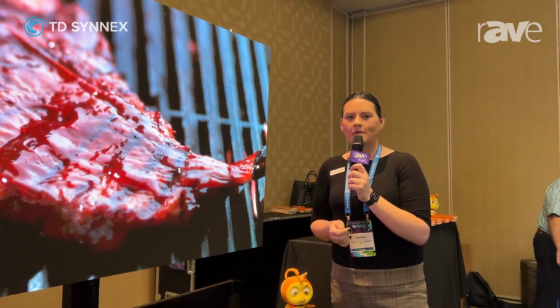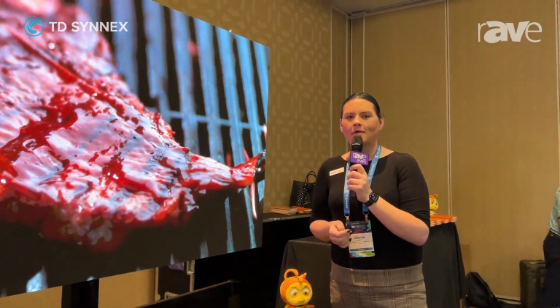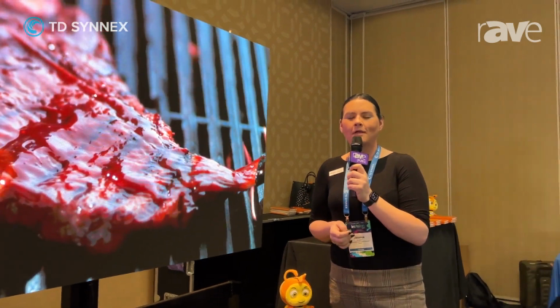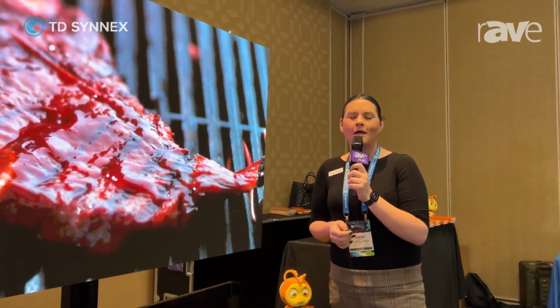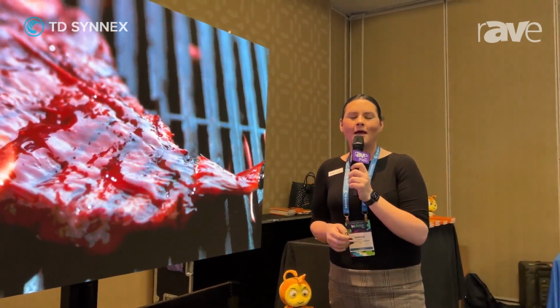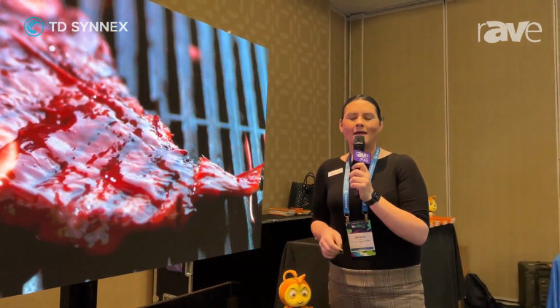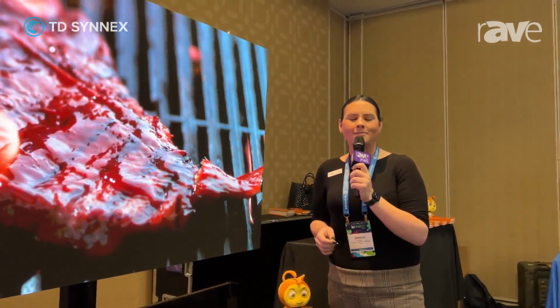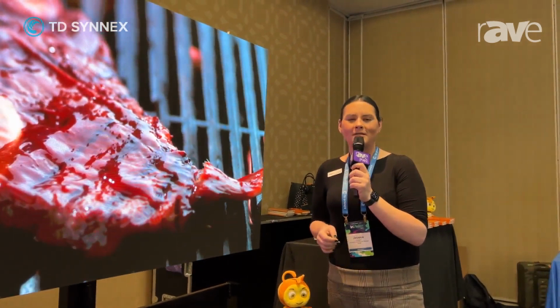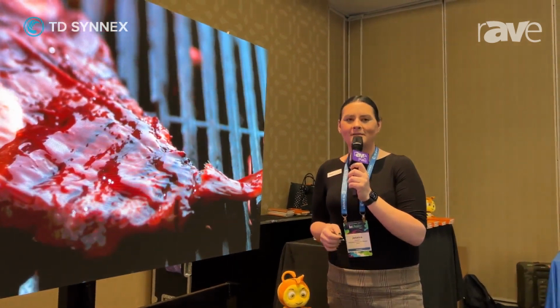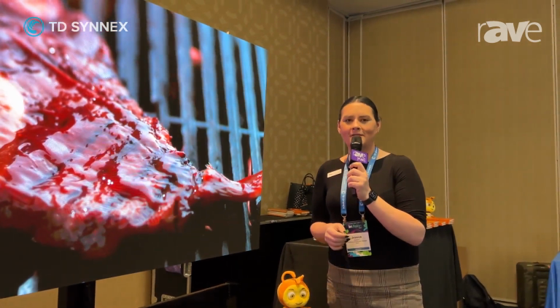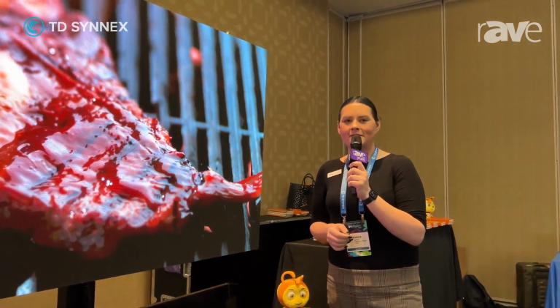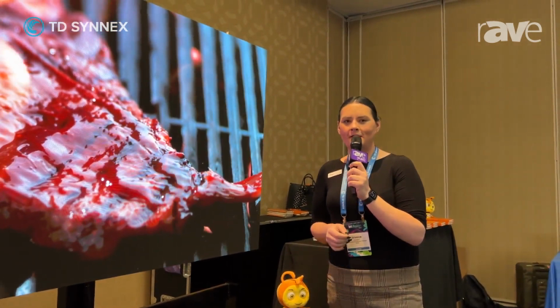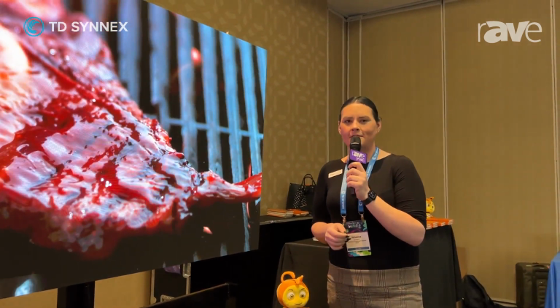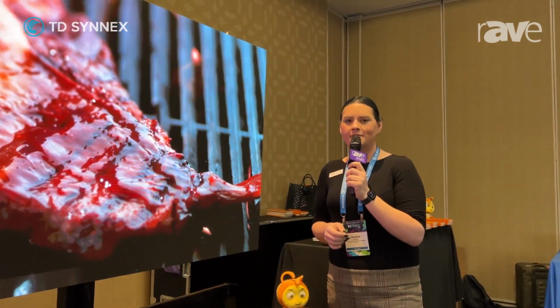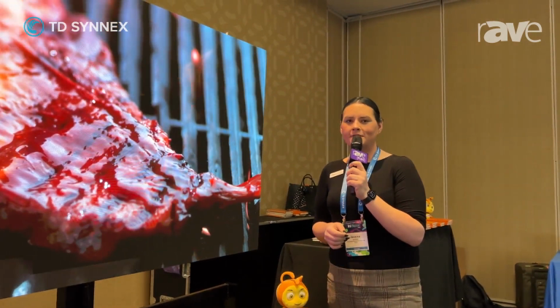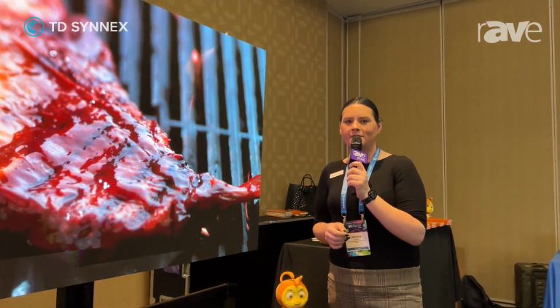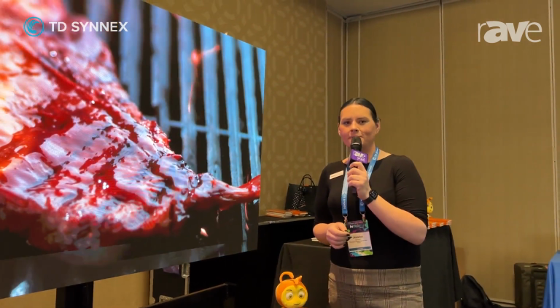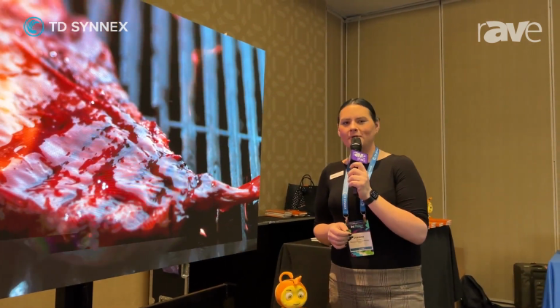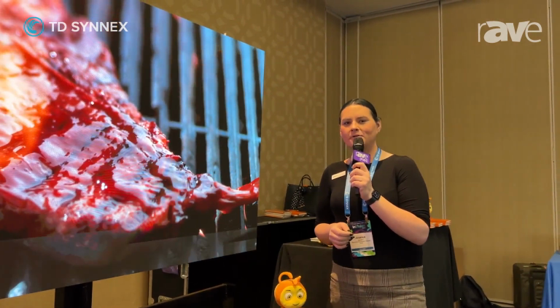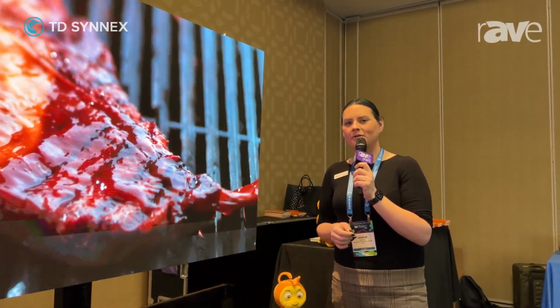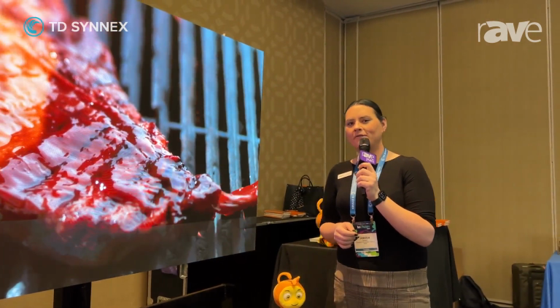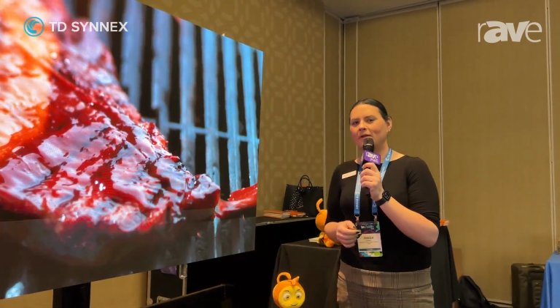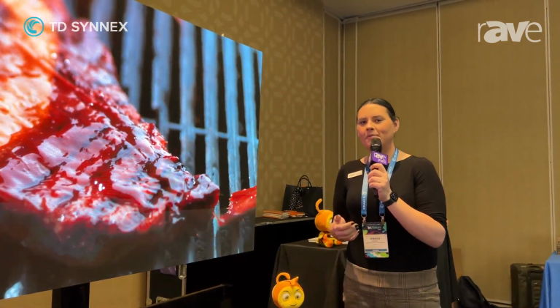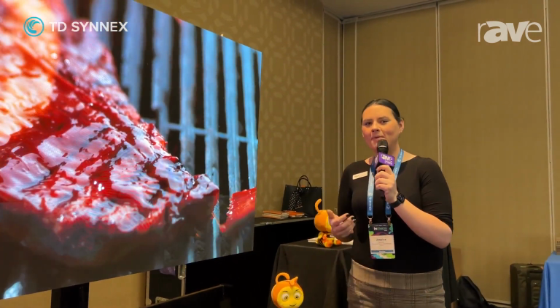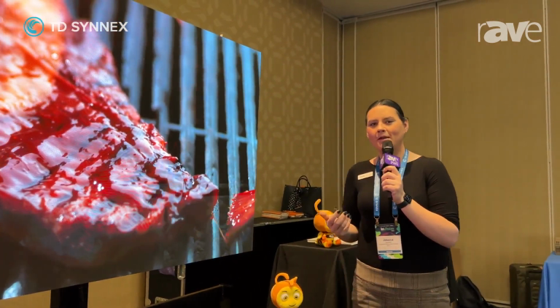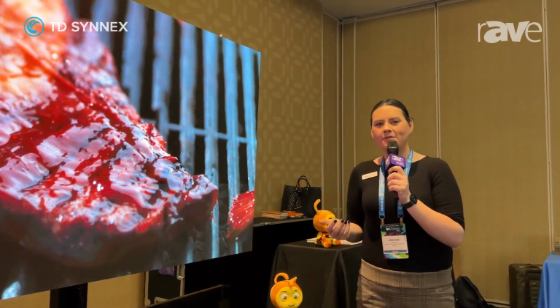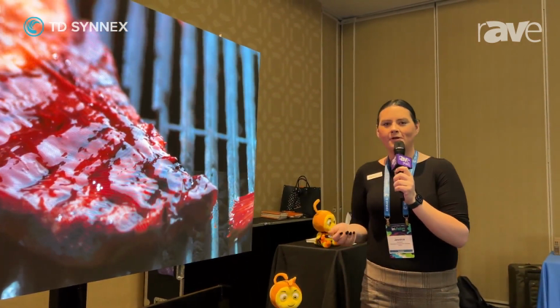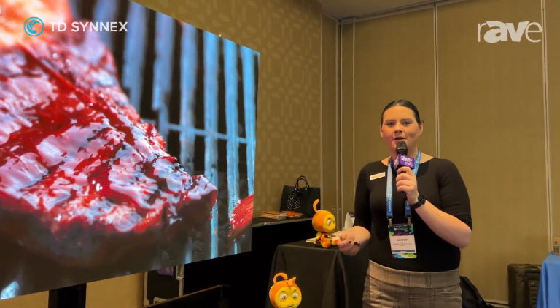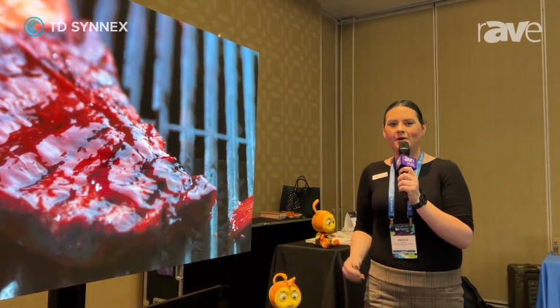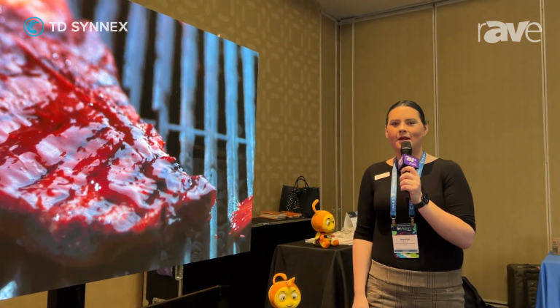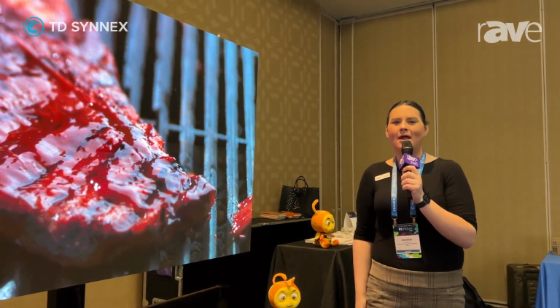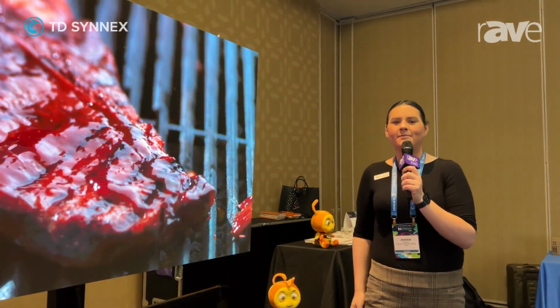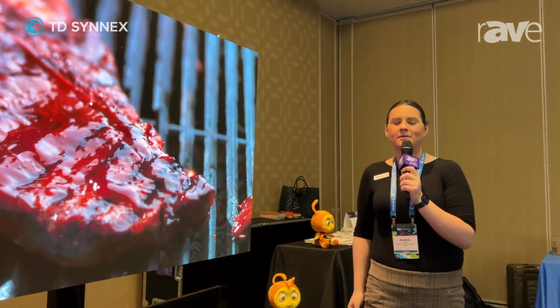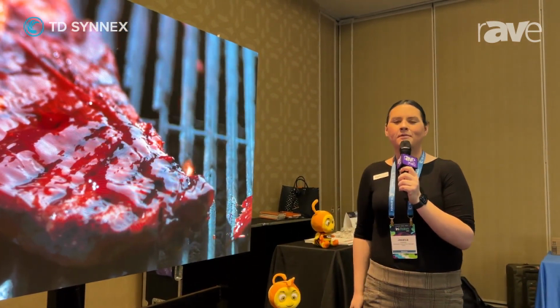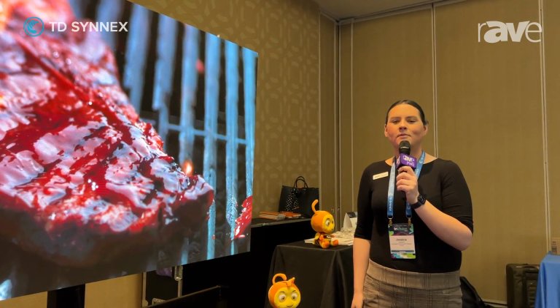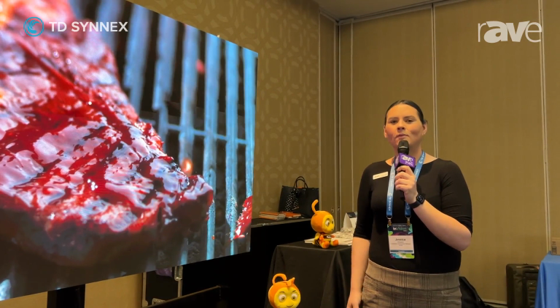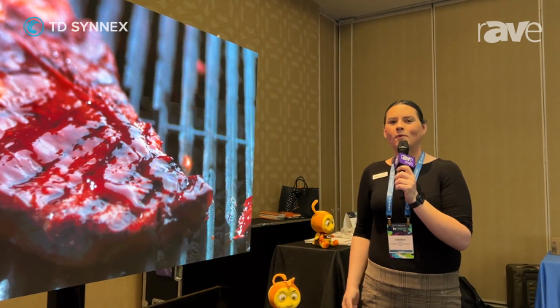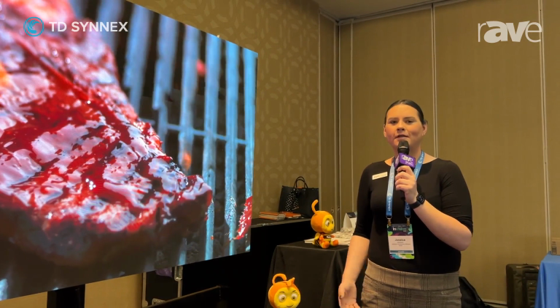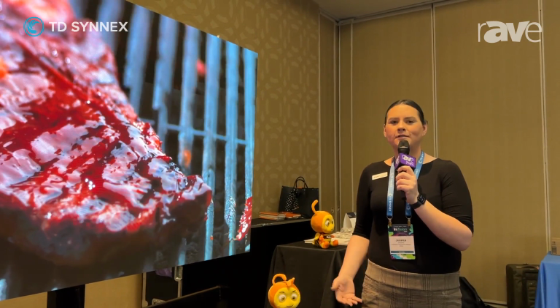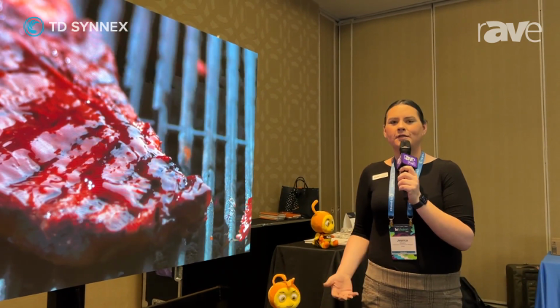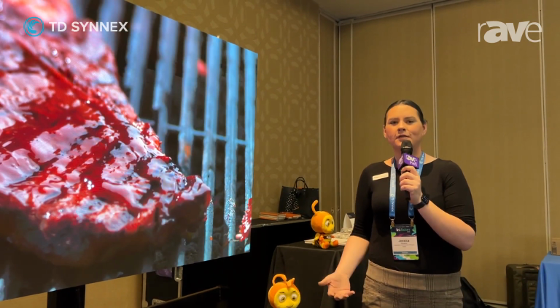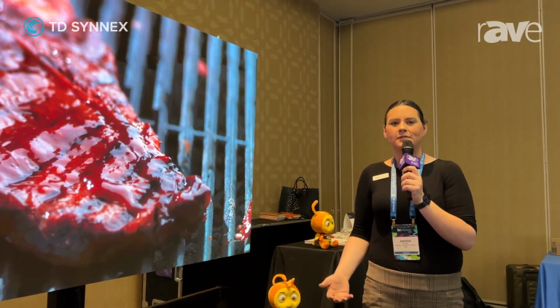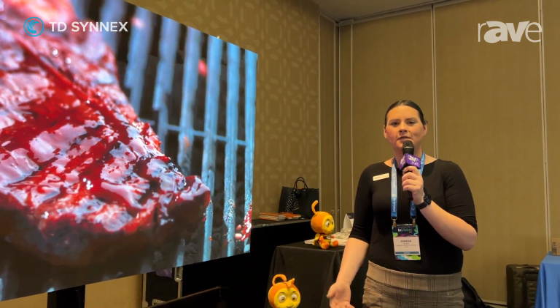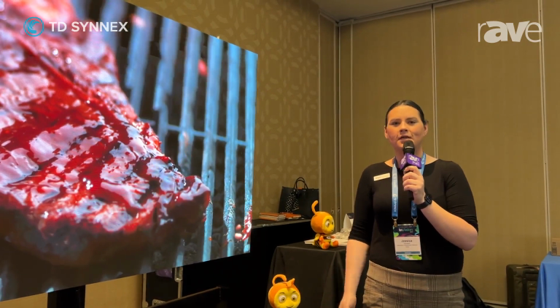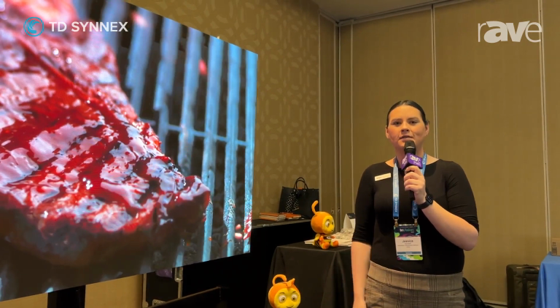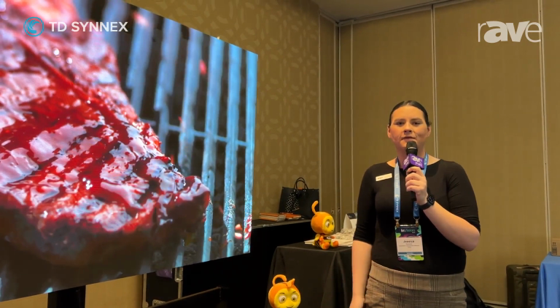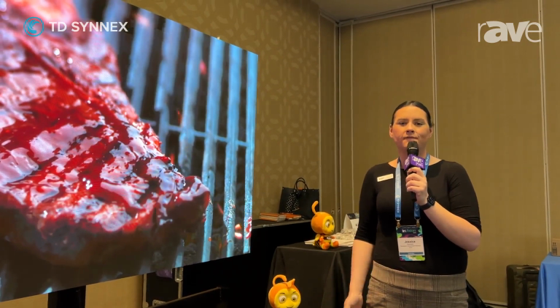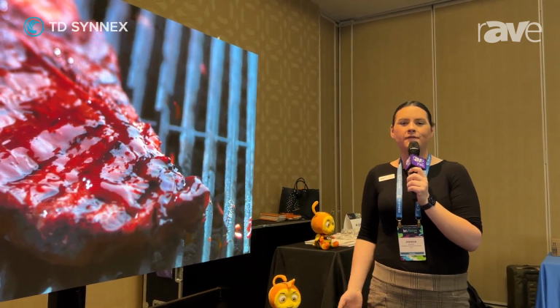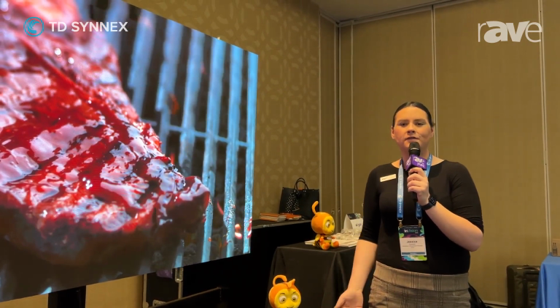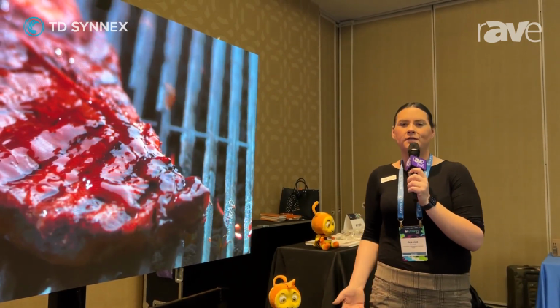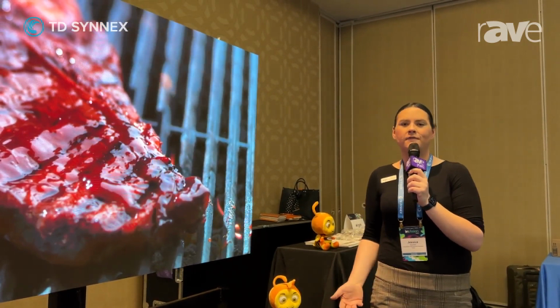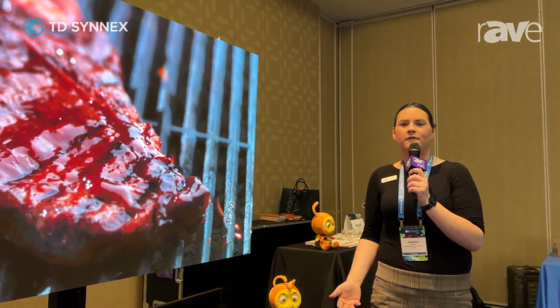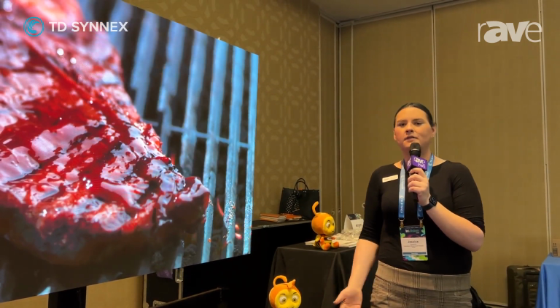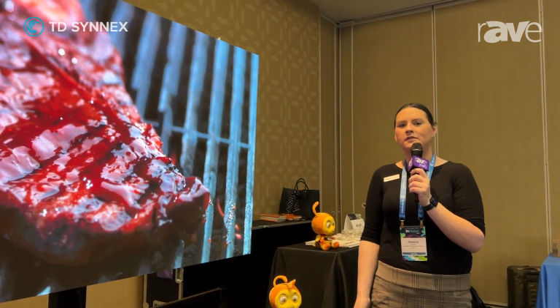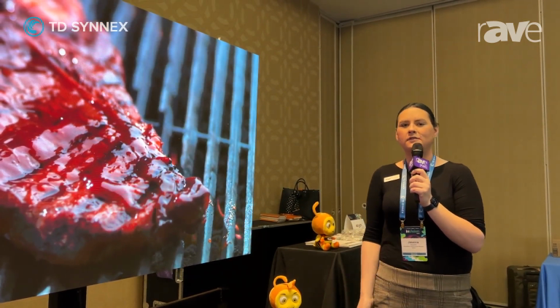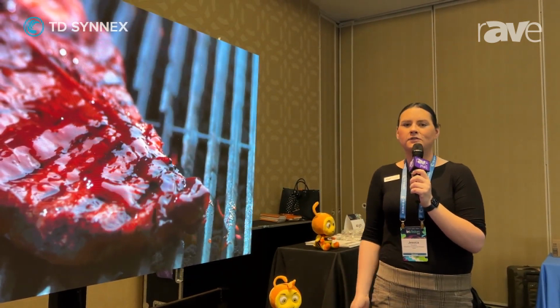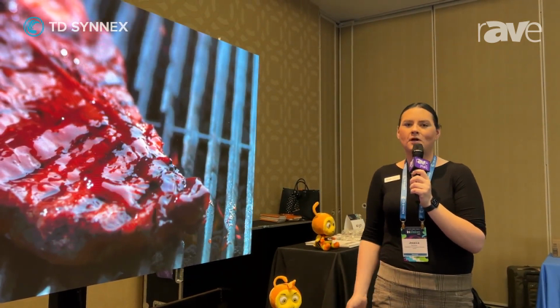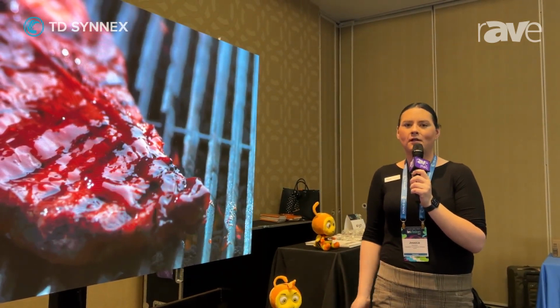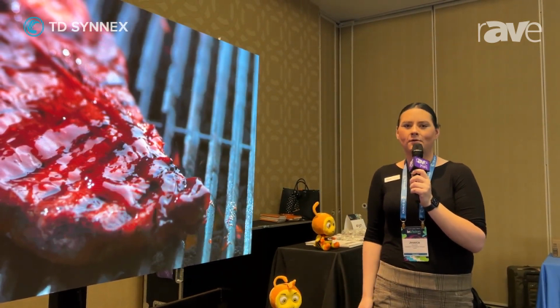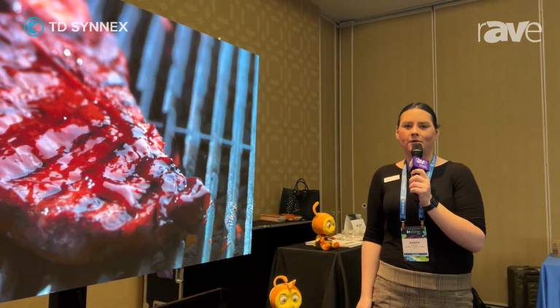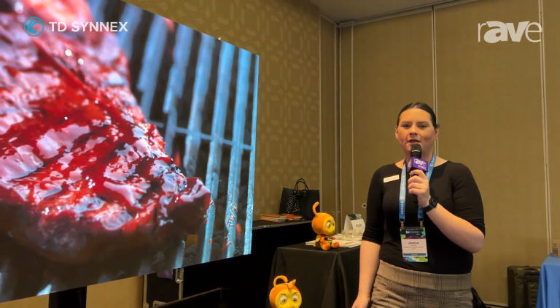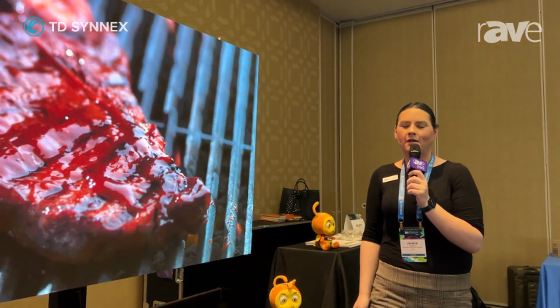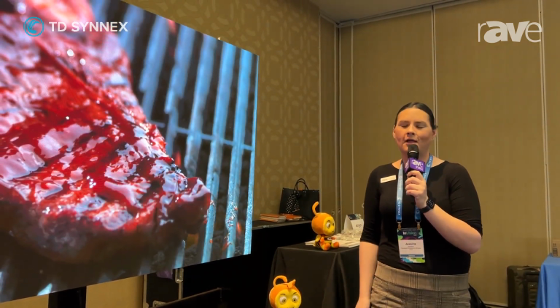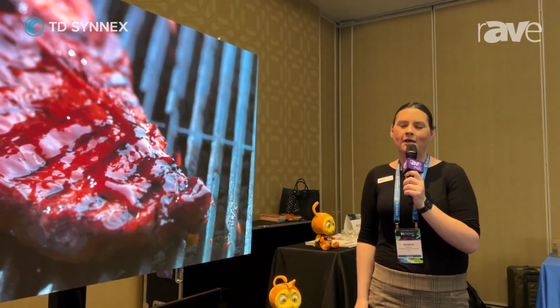Hi, I'm Jessica Sanders, Distribution Development Manager here at Appsen. We're at TD Cinex Envision event in Charlotte, North Carolina.